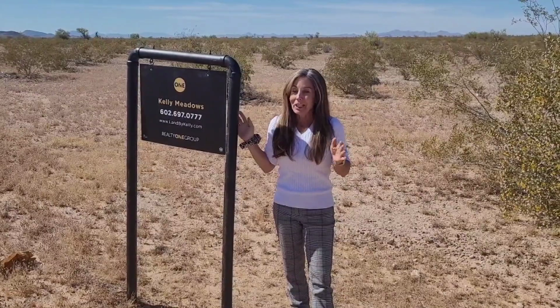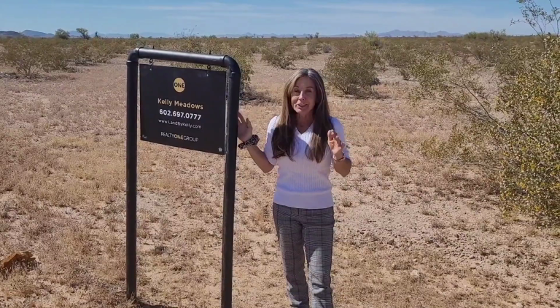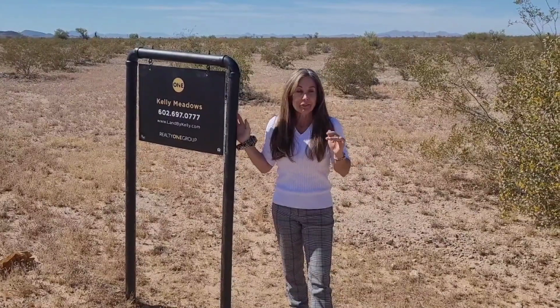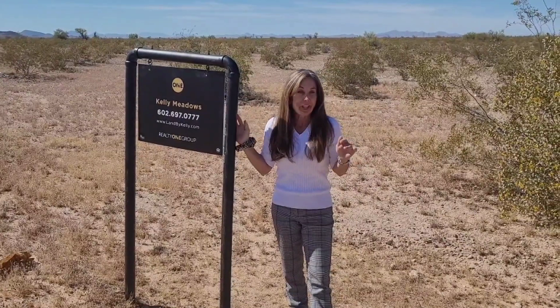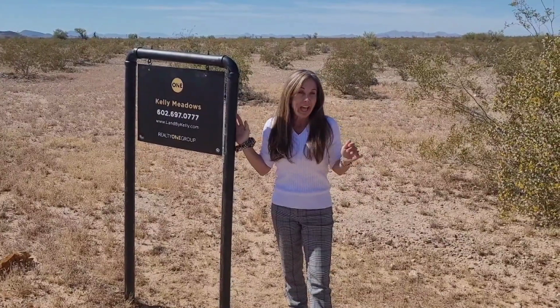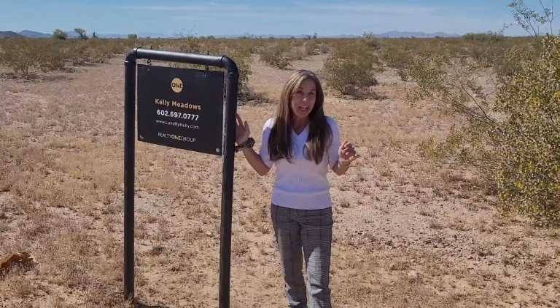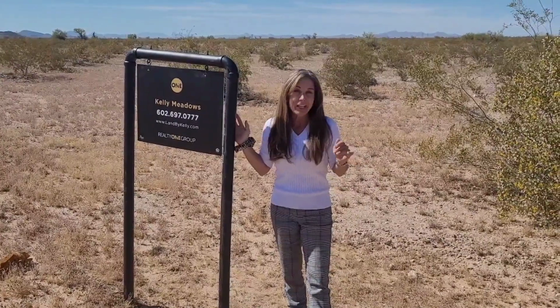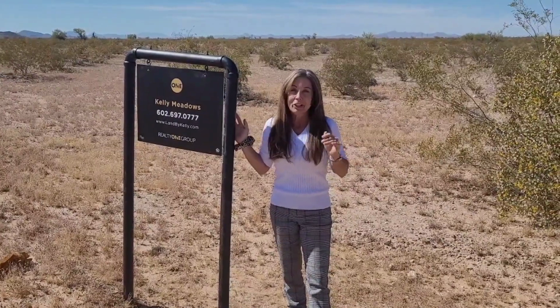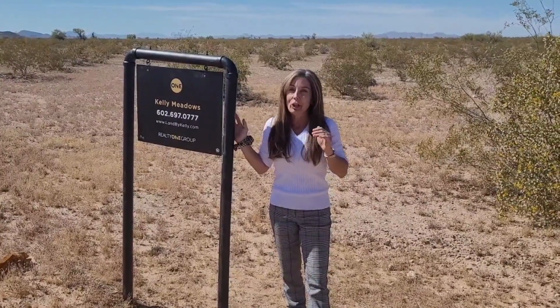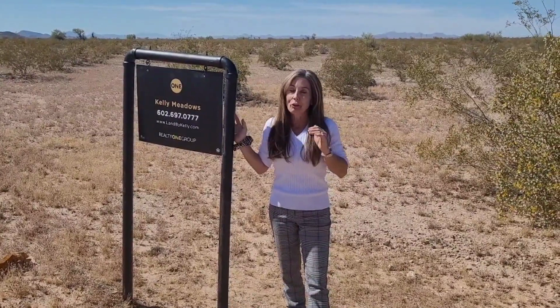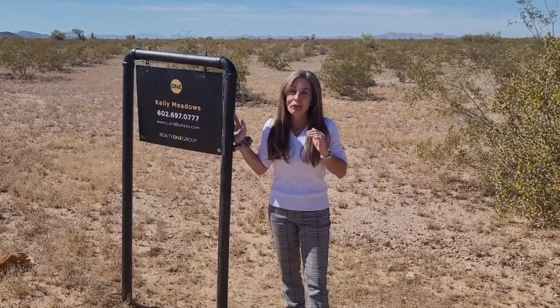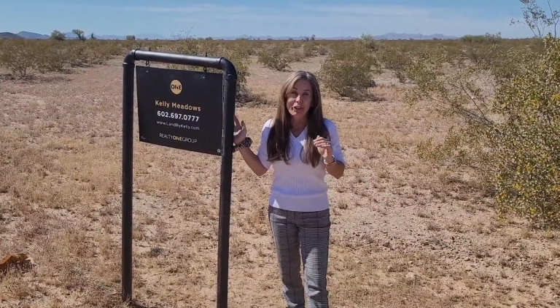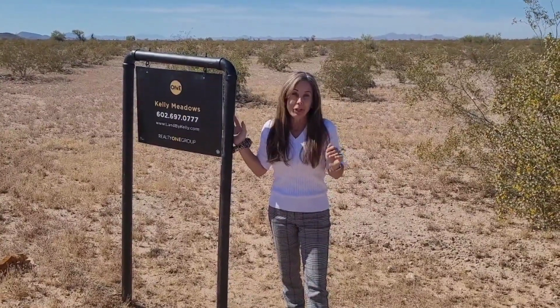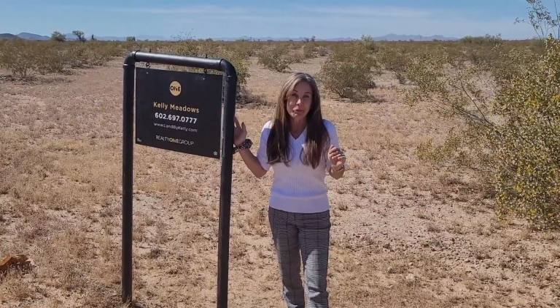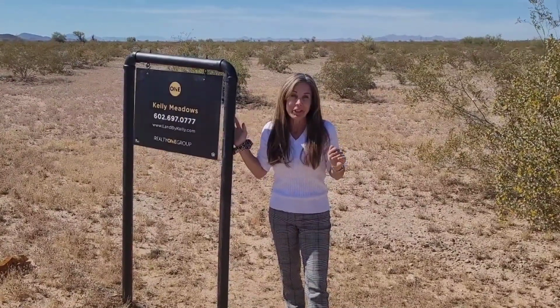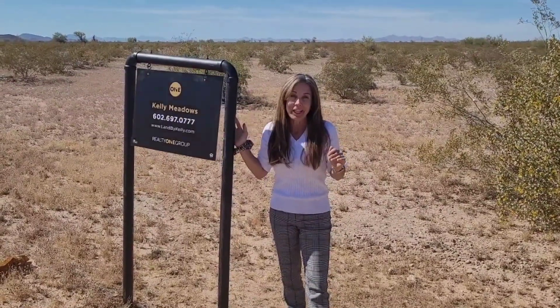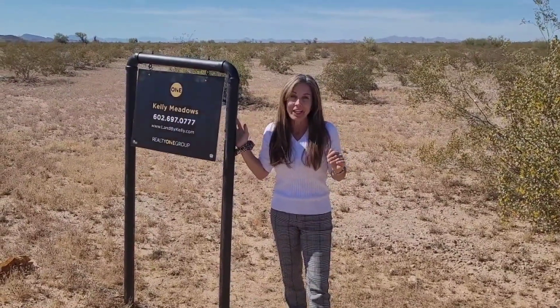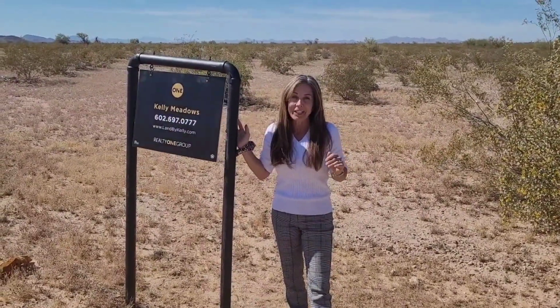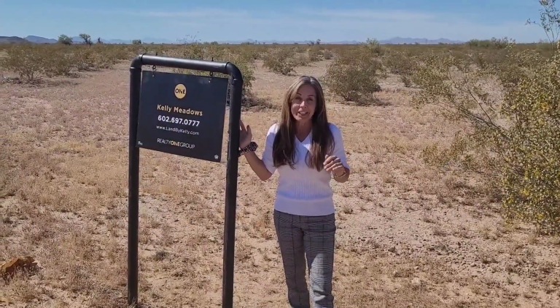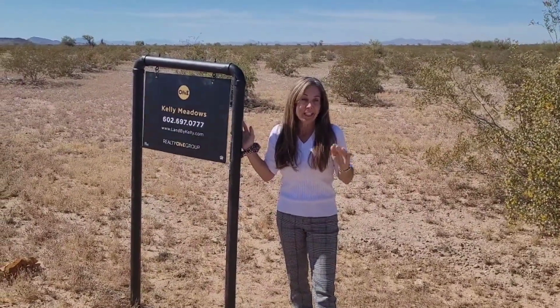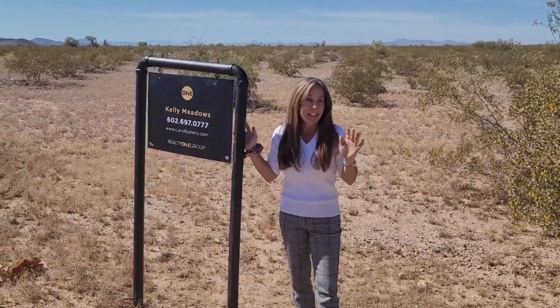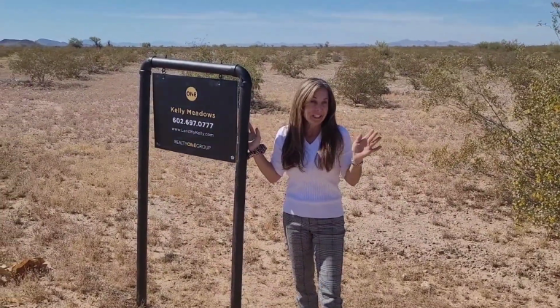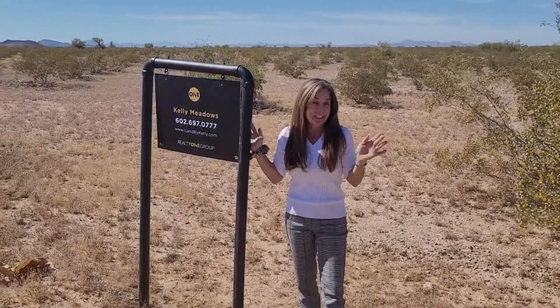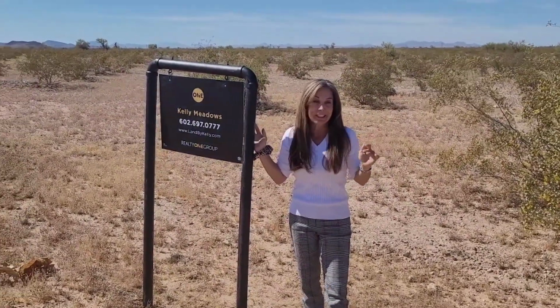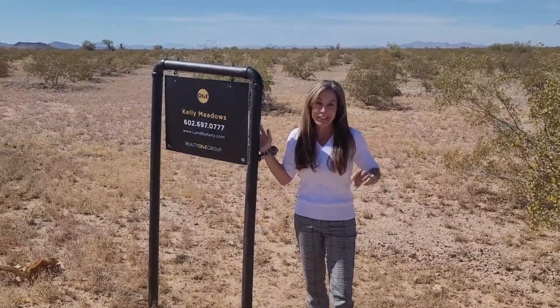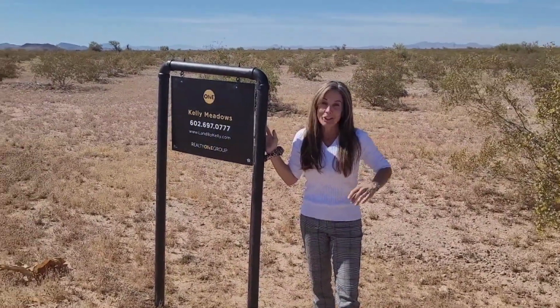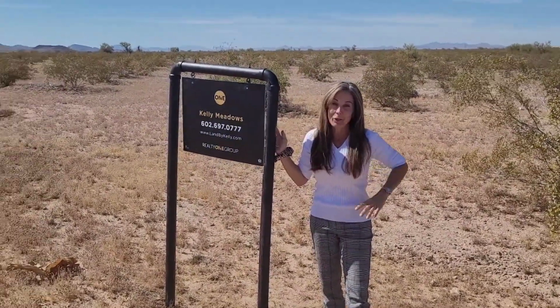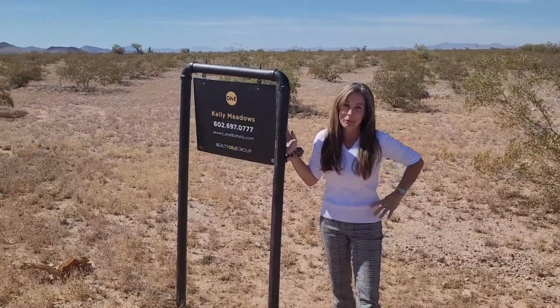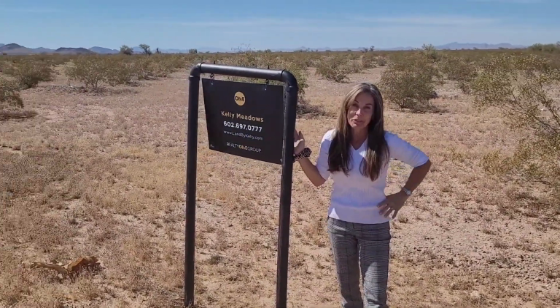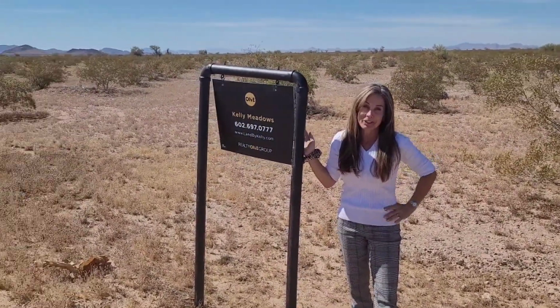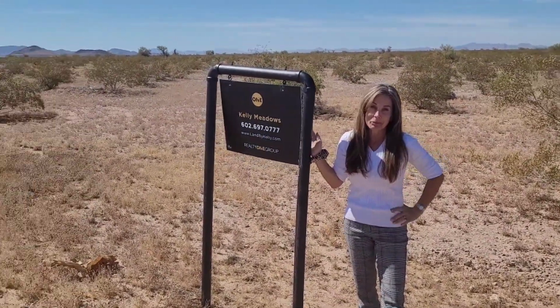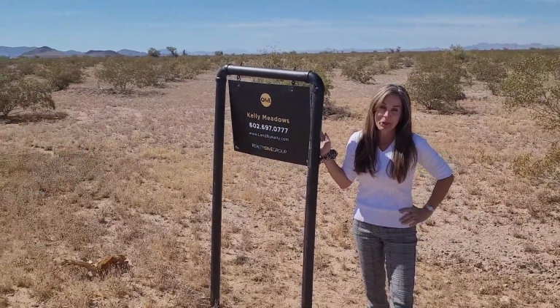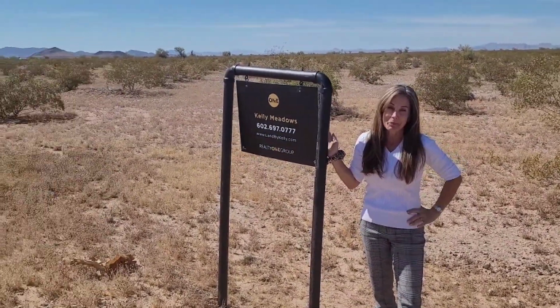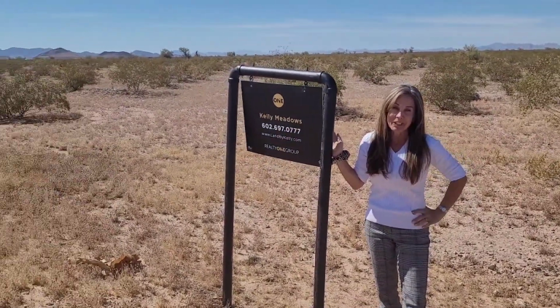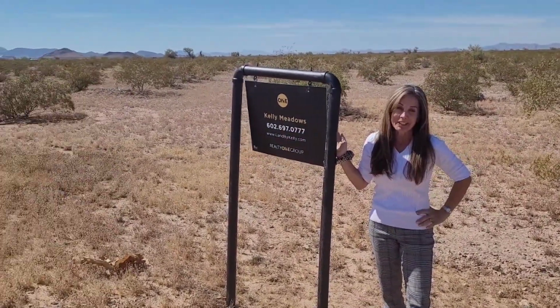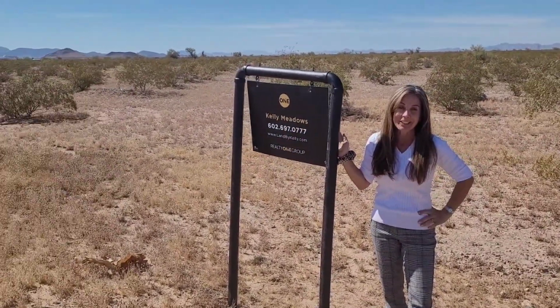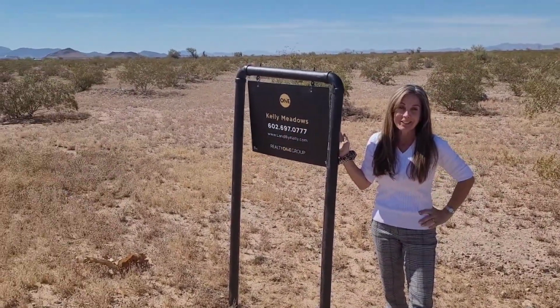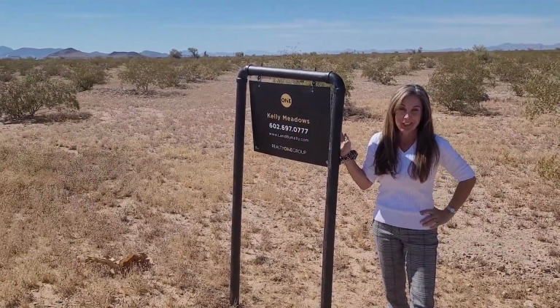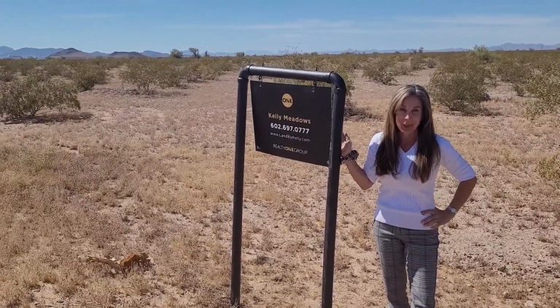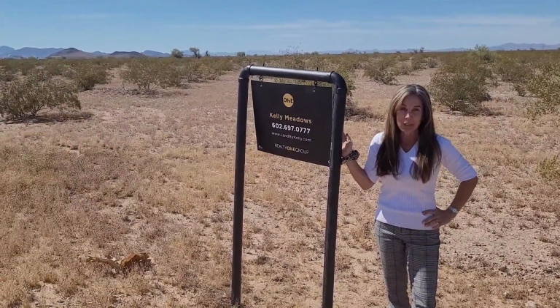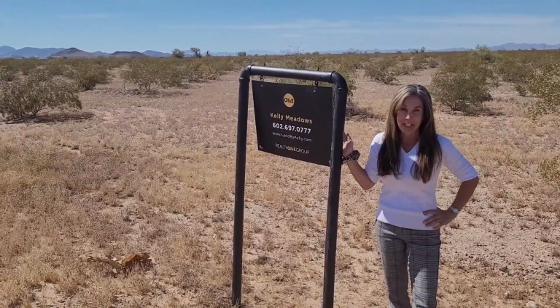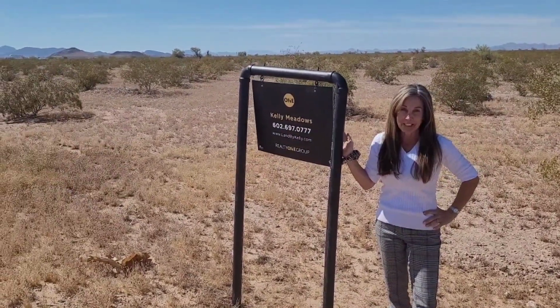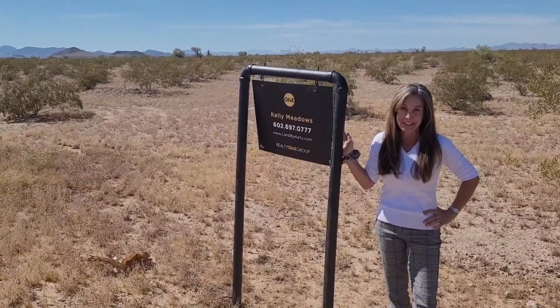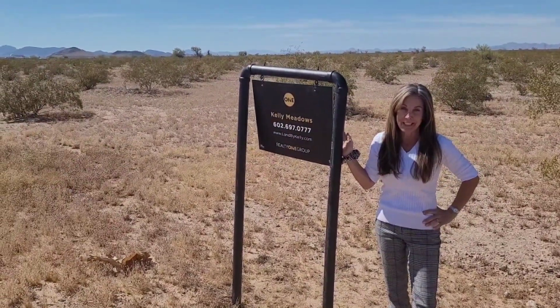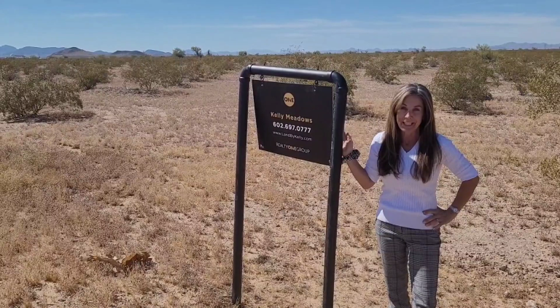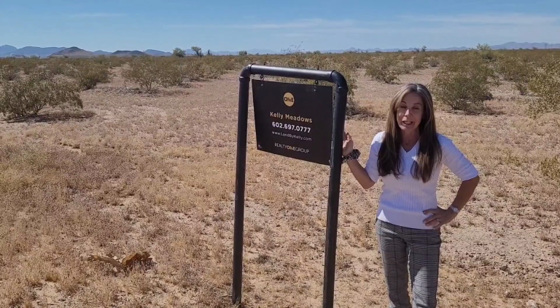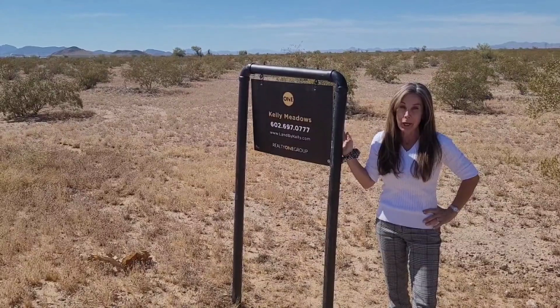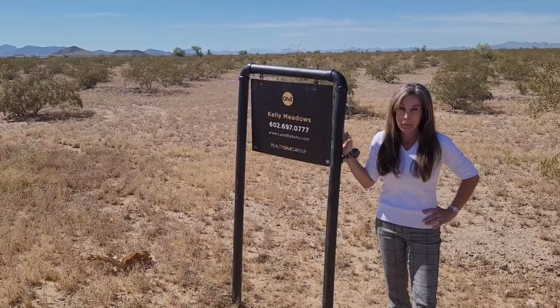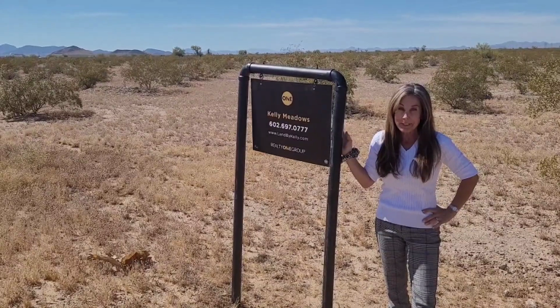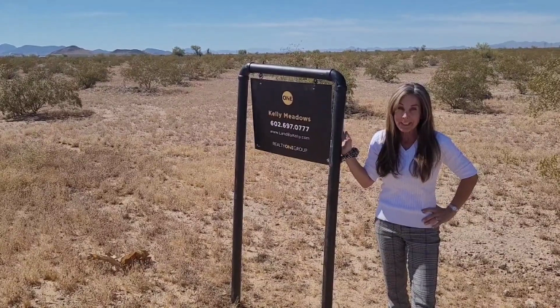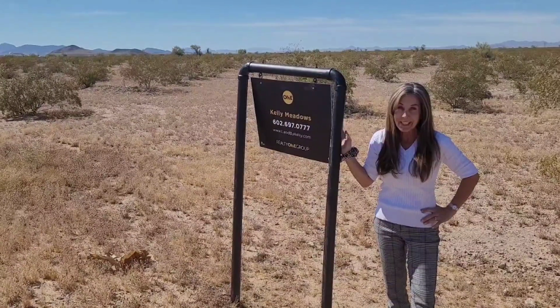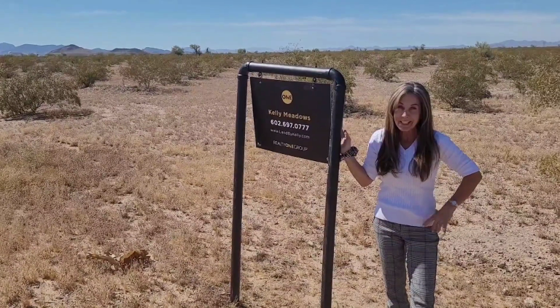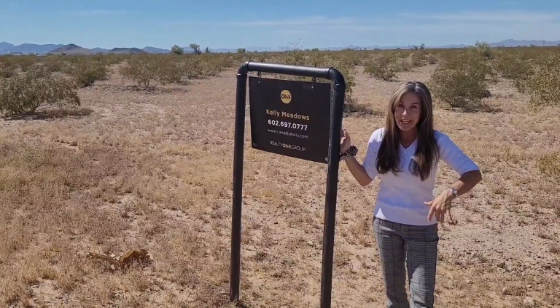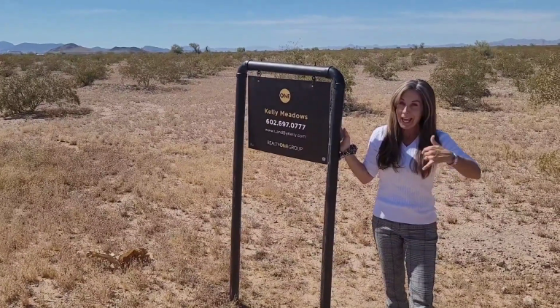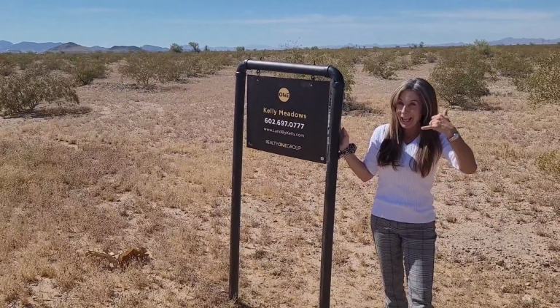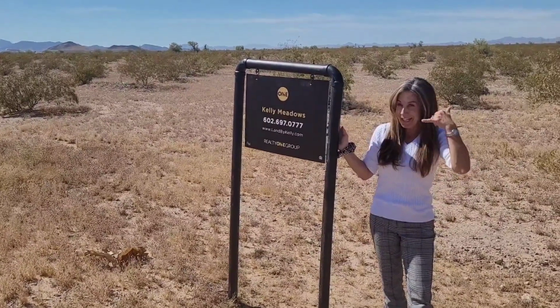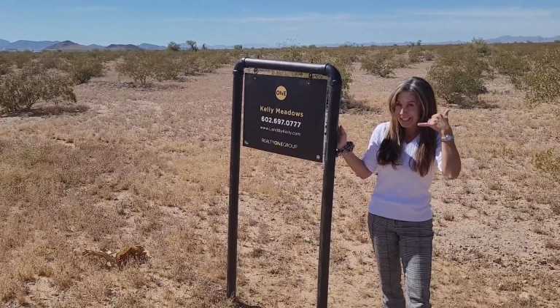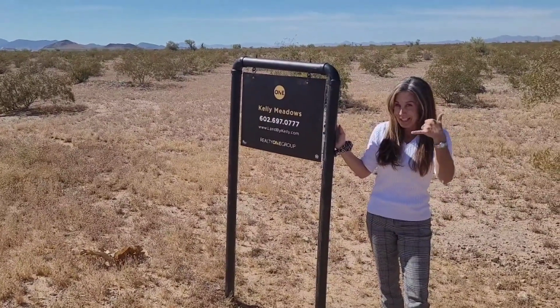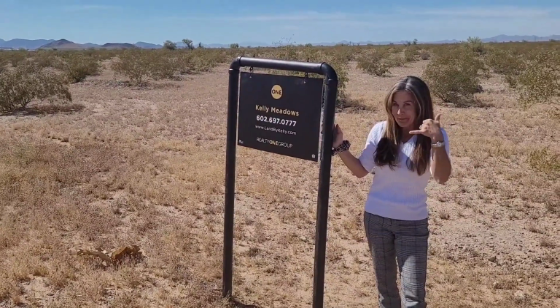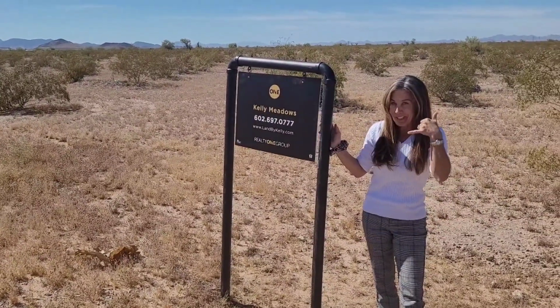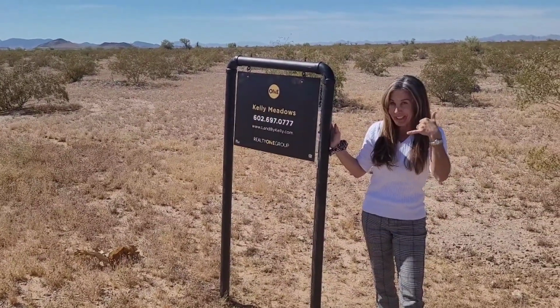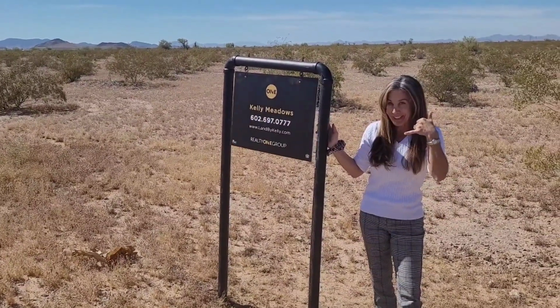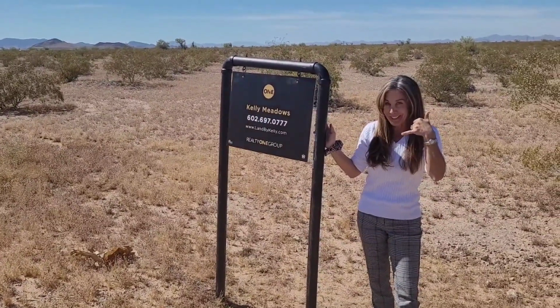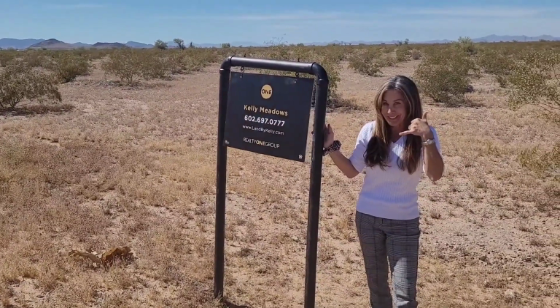It's flat, no floodplain. It's just a great piece of property. So don't hesitate — come see it and give me a call.